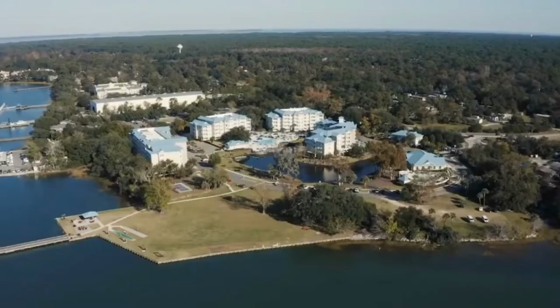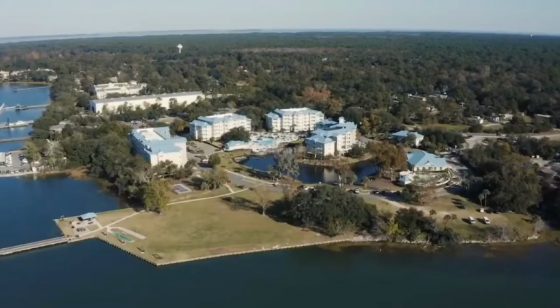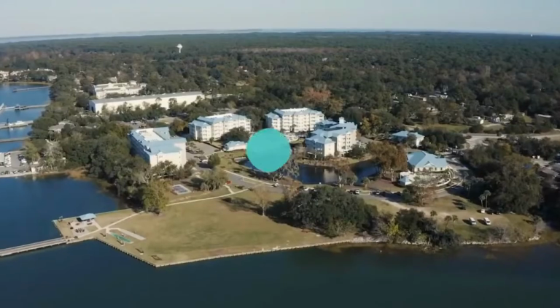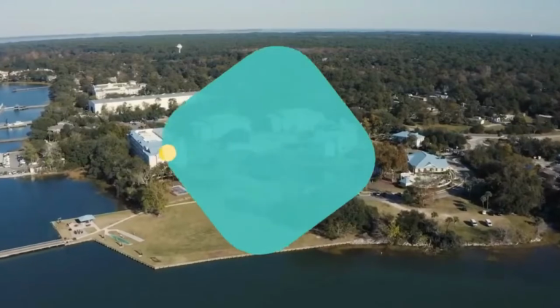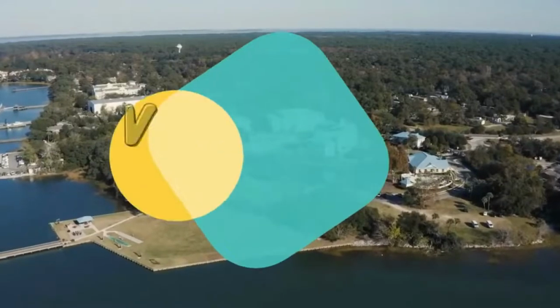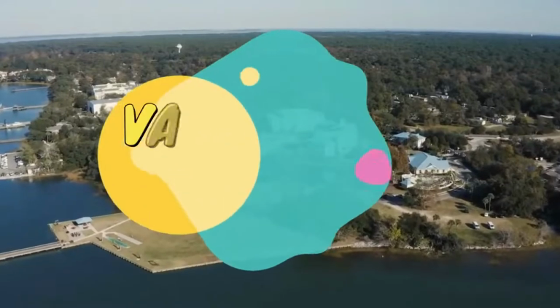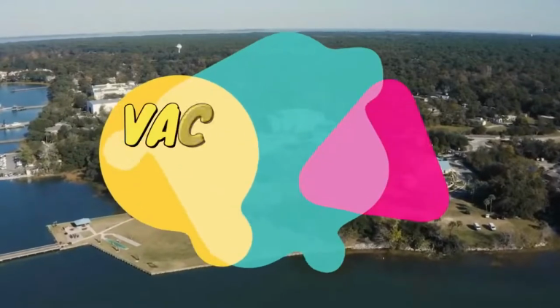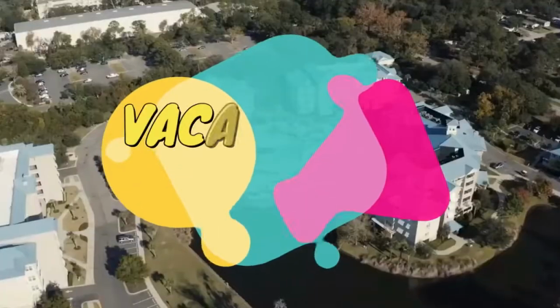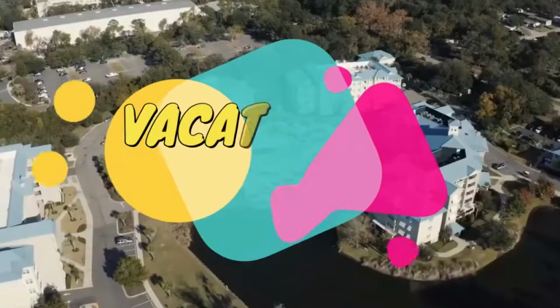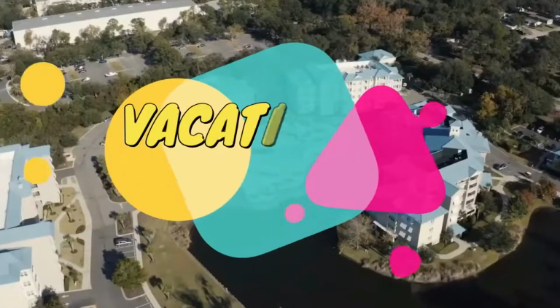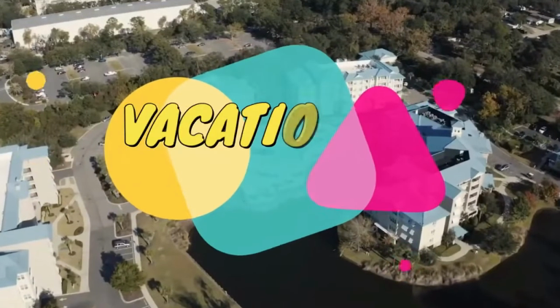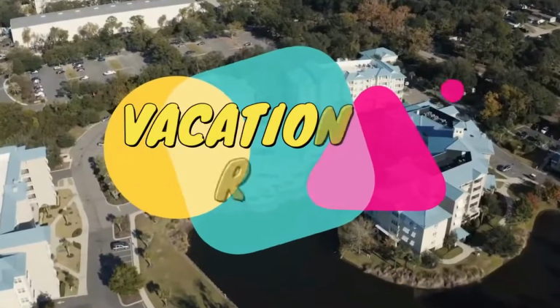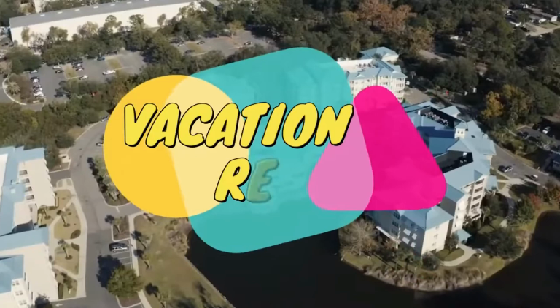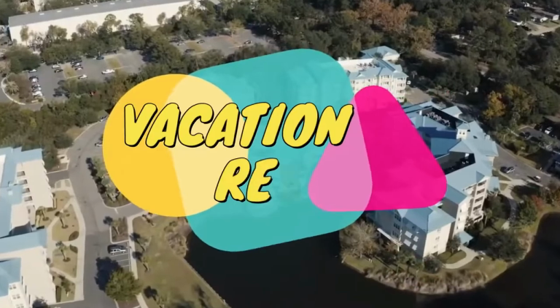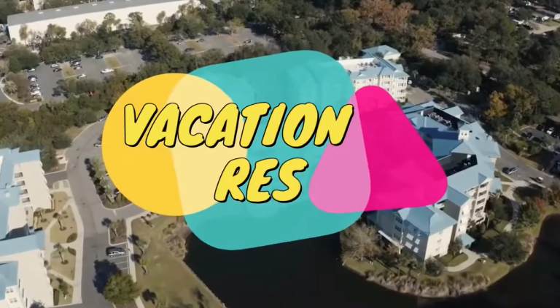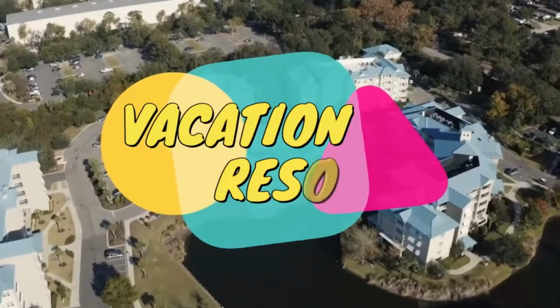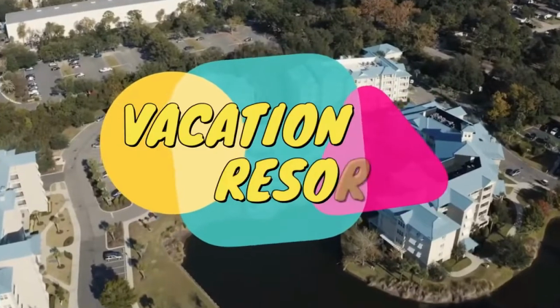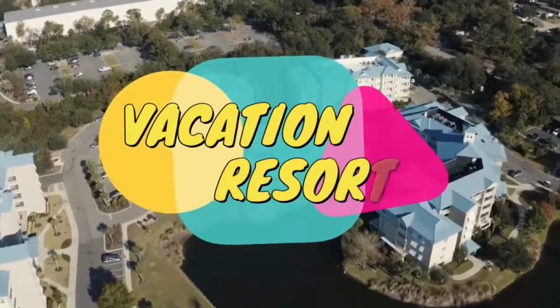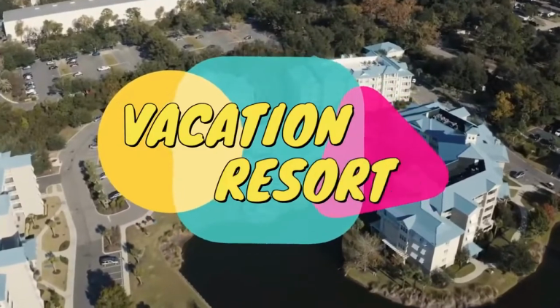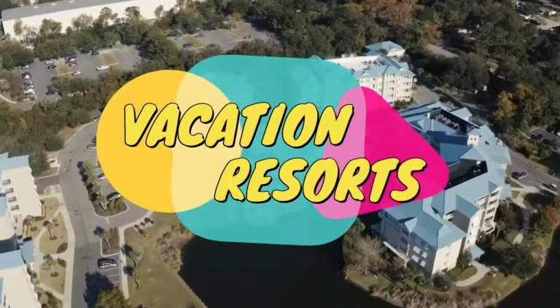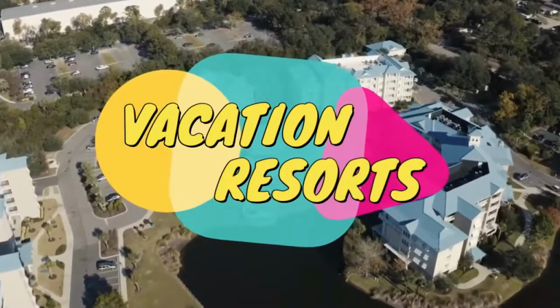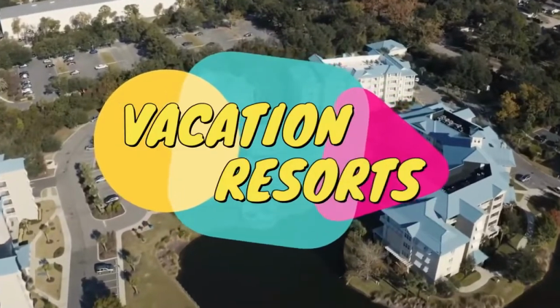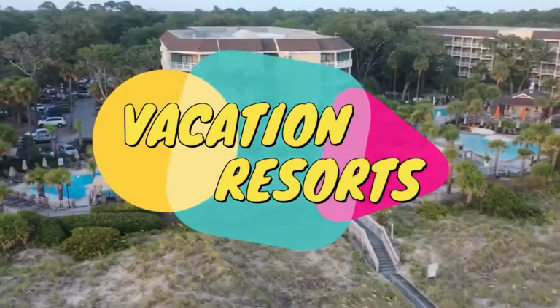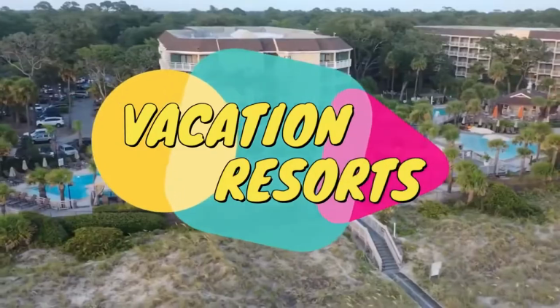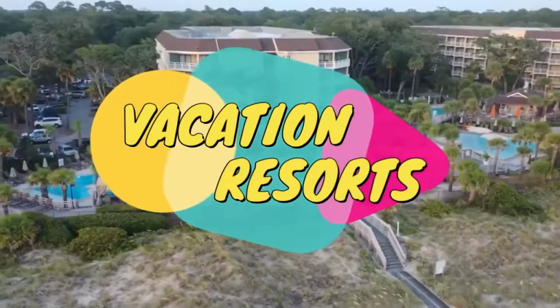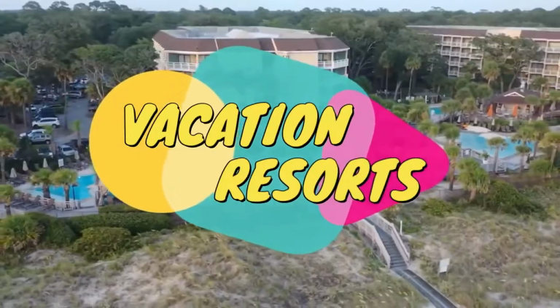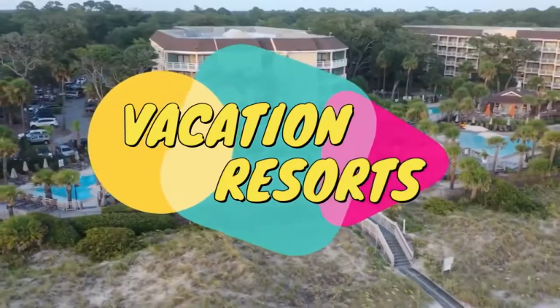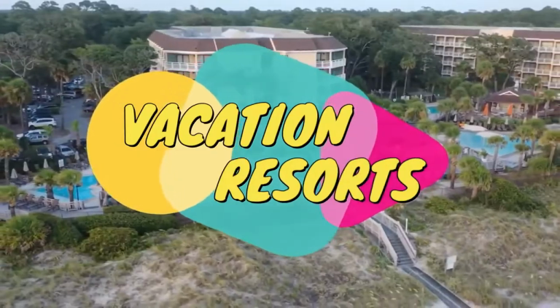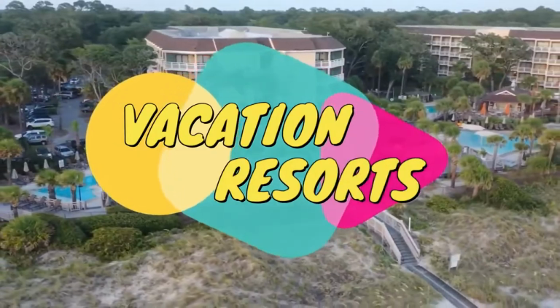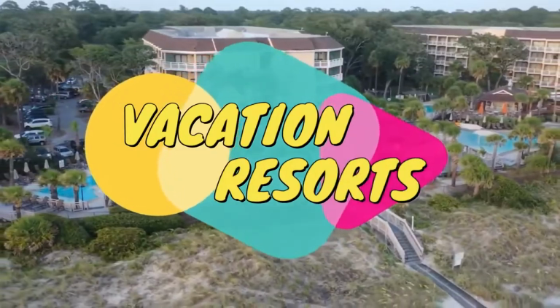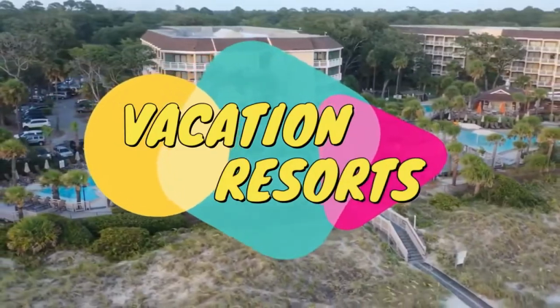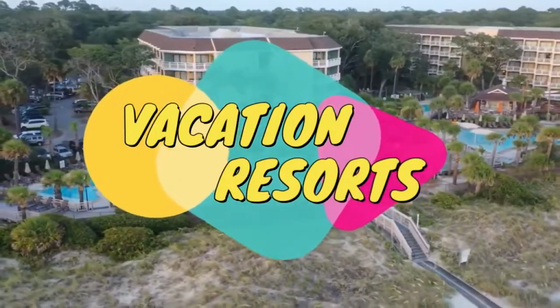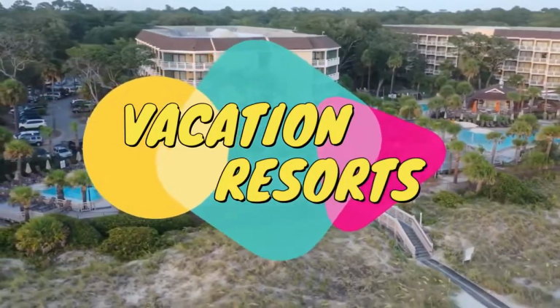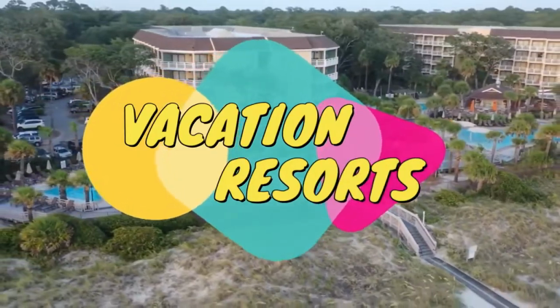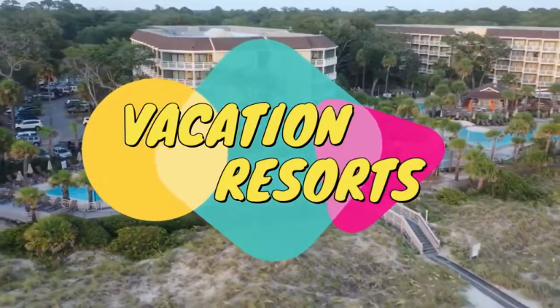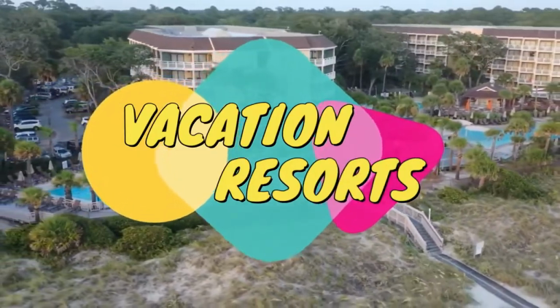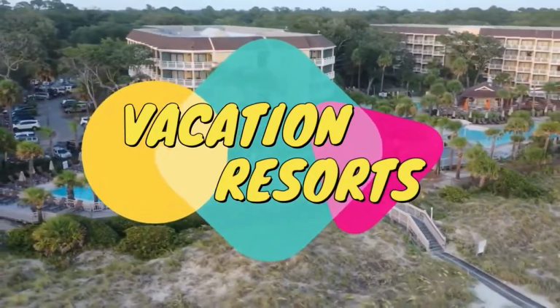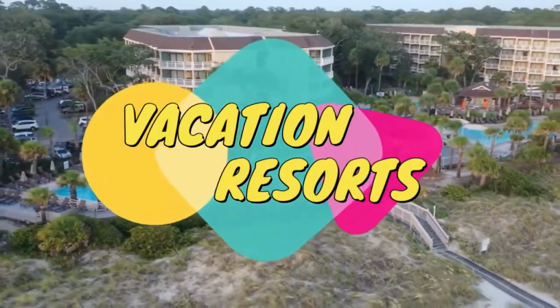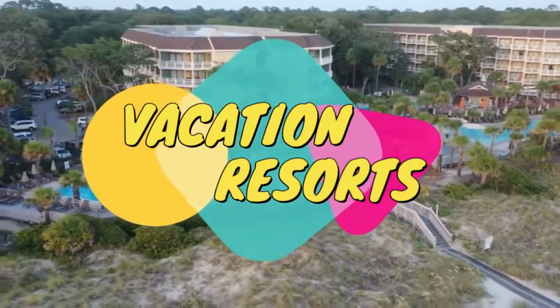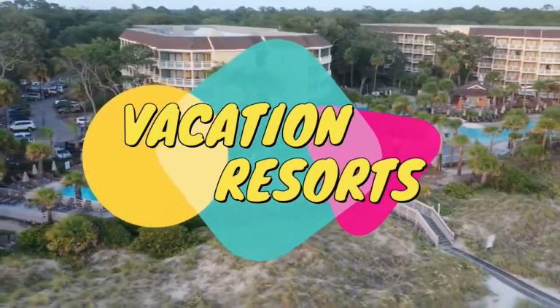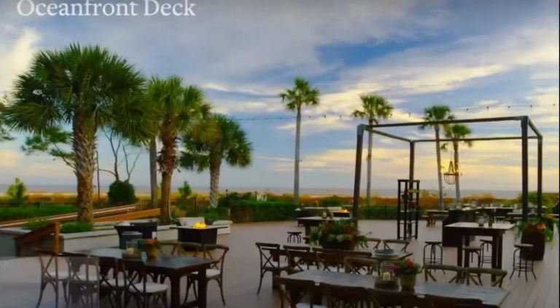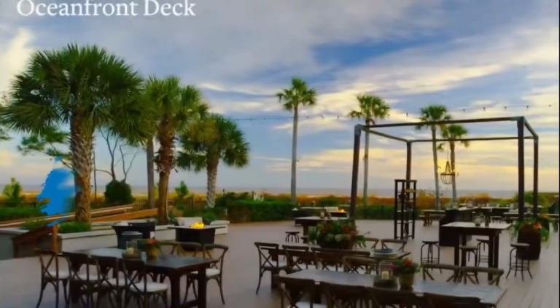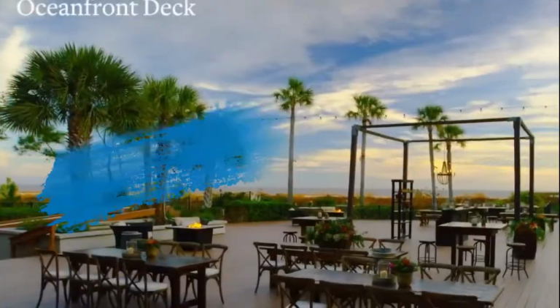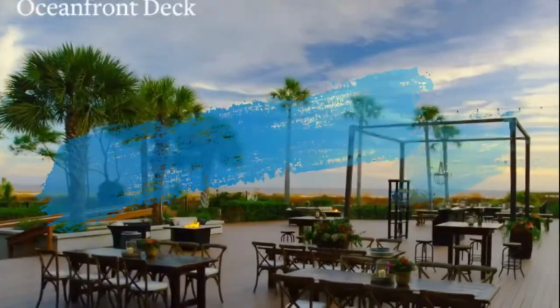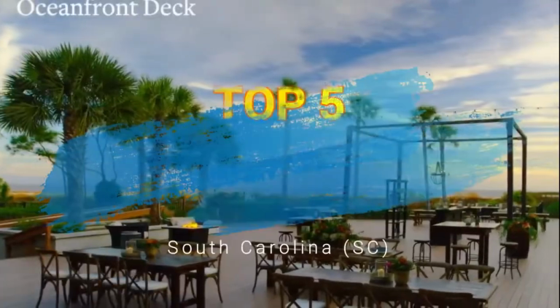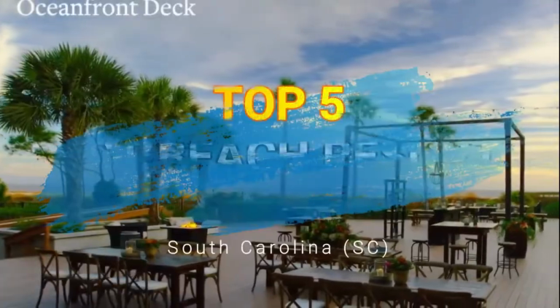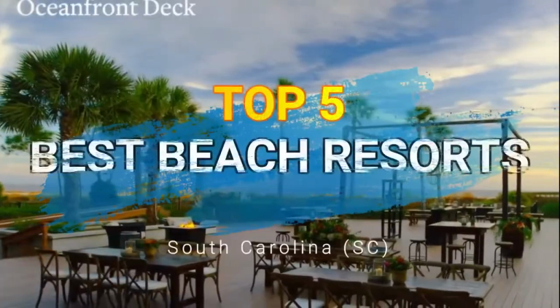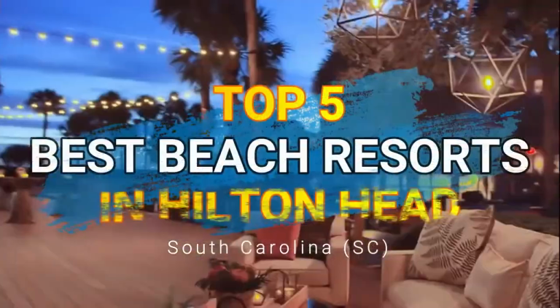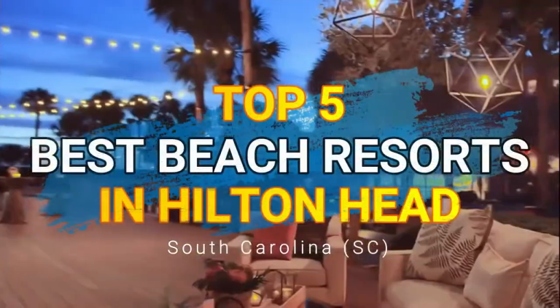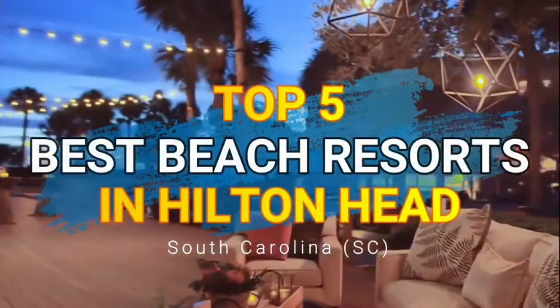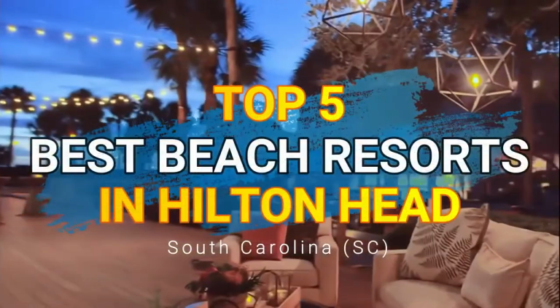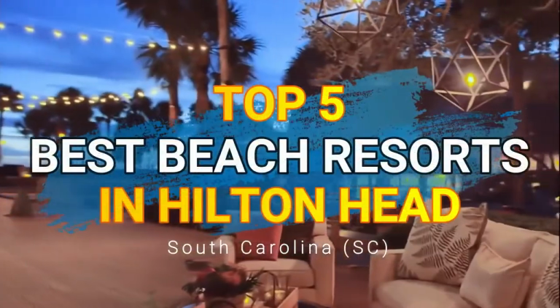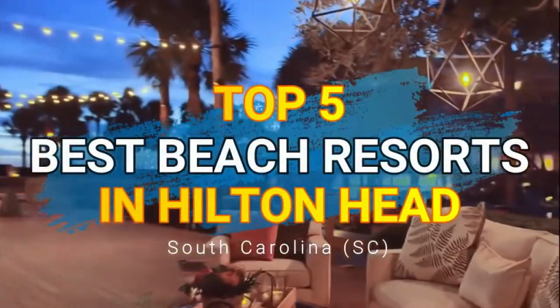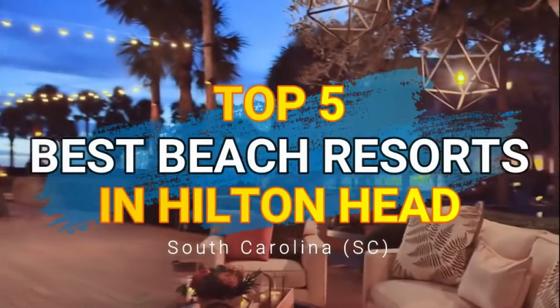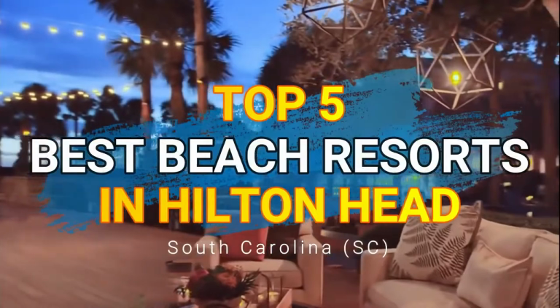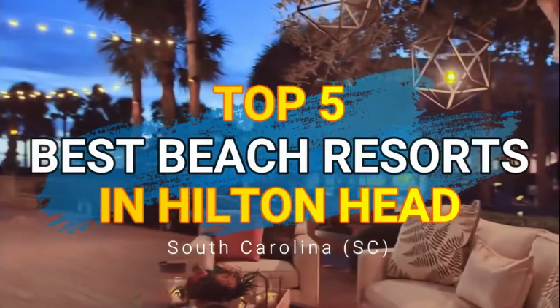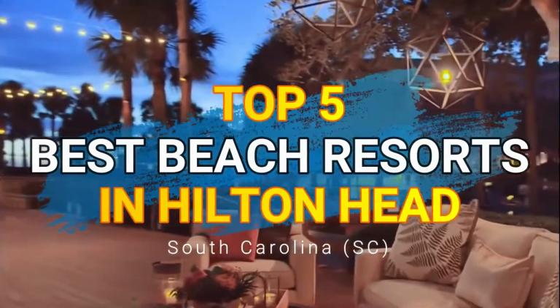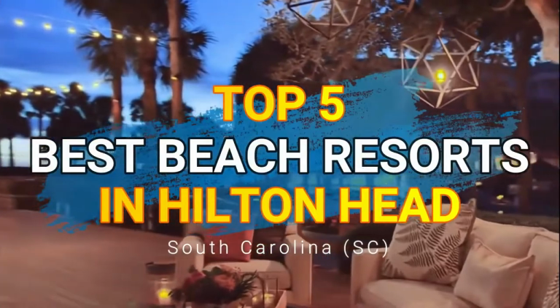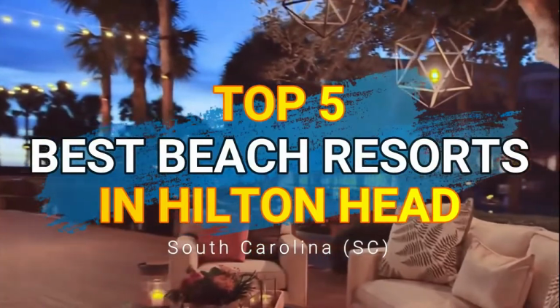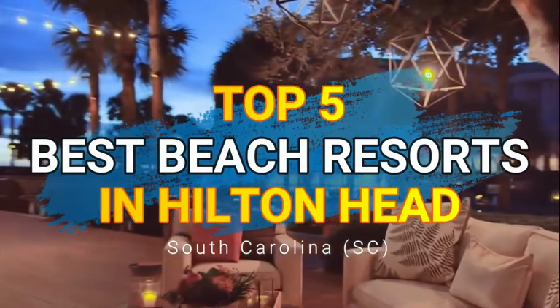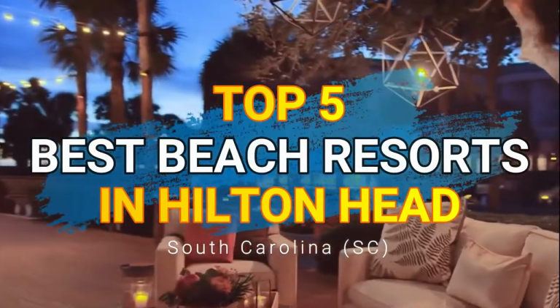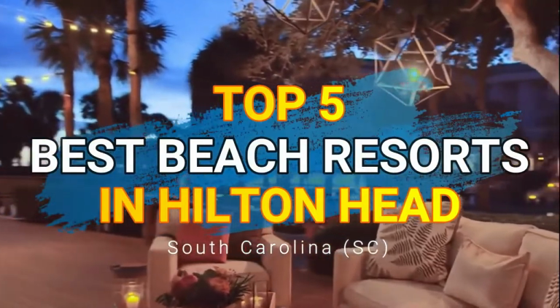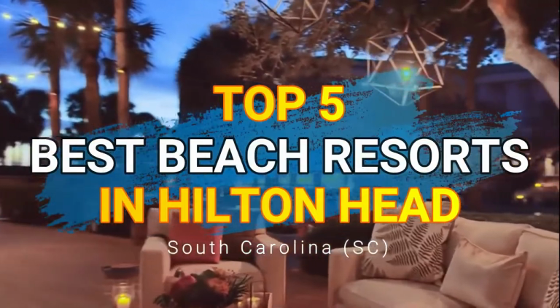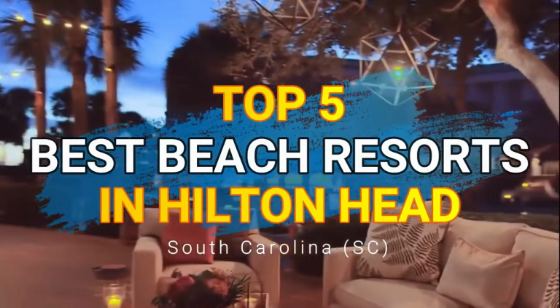Welcome to Vacation Resorts, and today we'll share our picks for the best luxury beach resorts in Hilton Head, South Carolina.